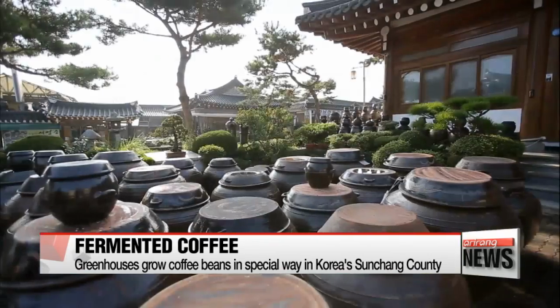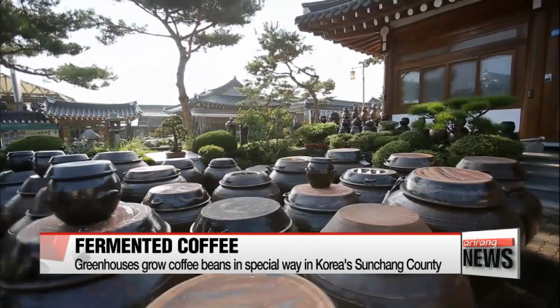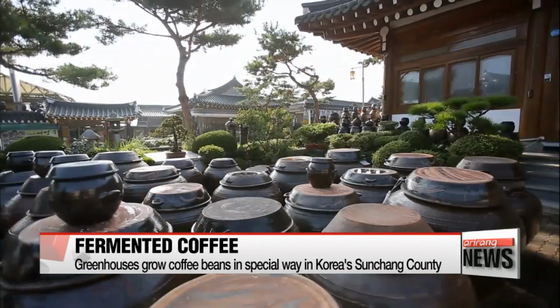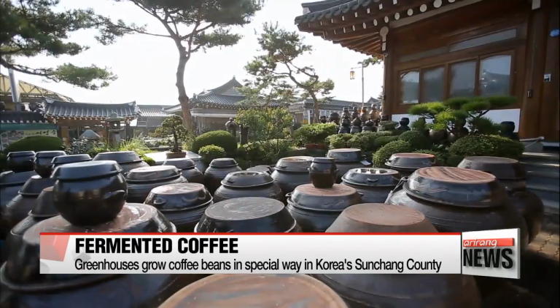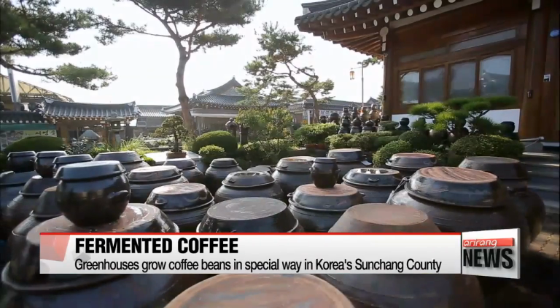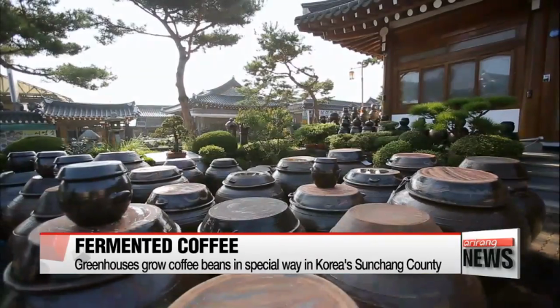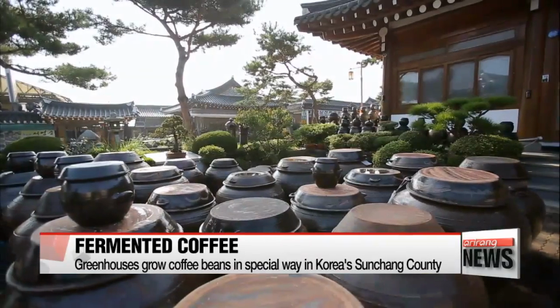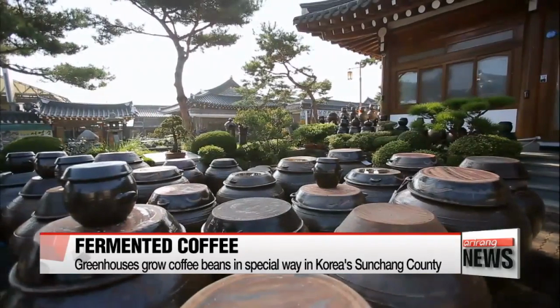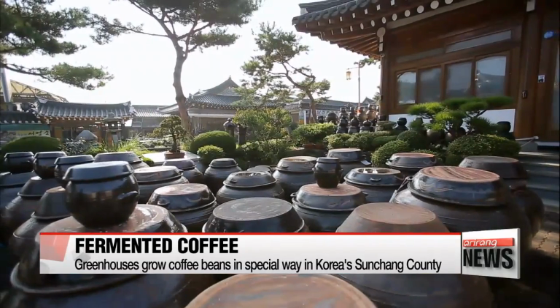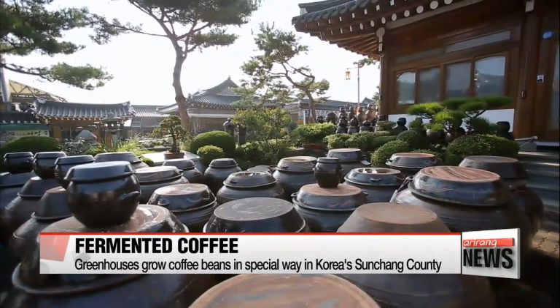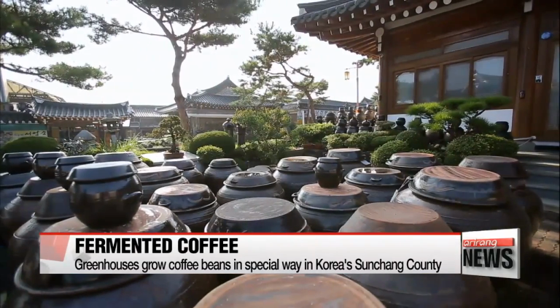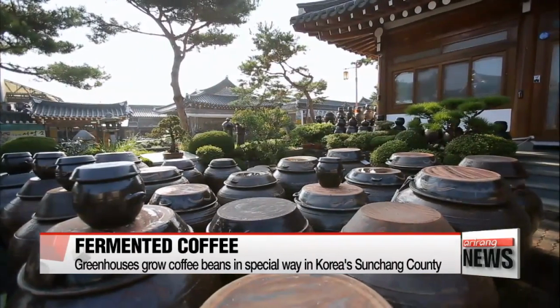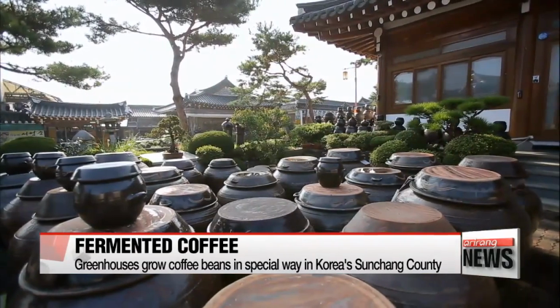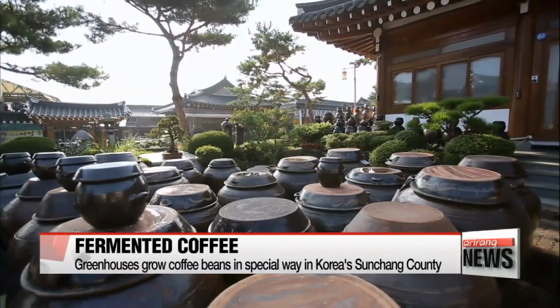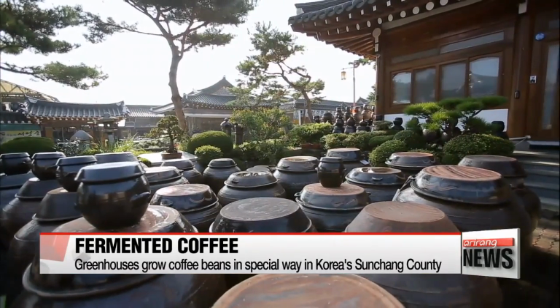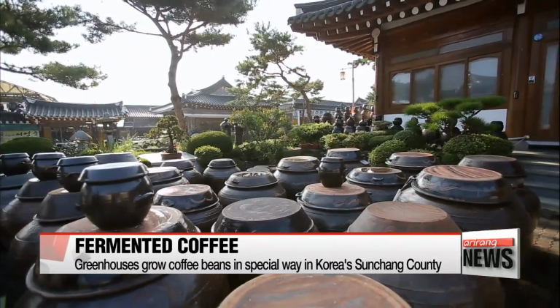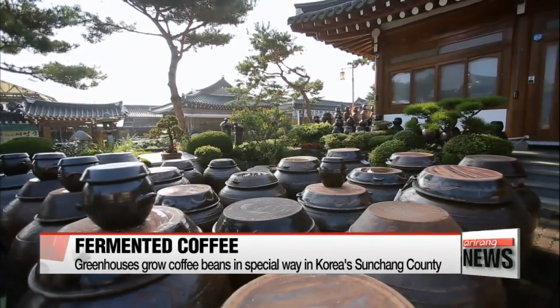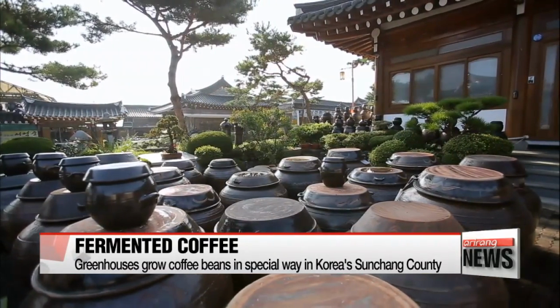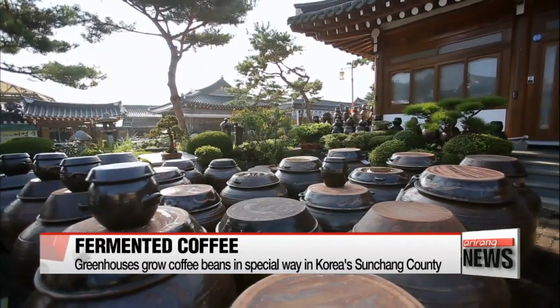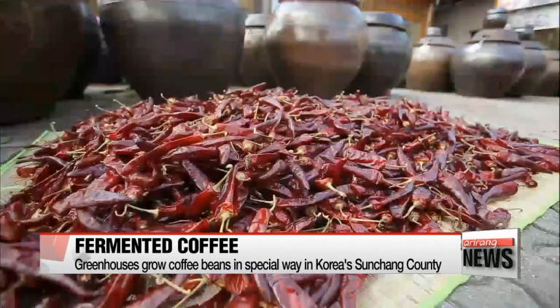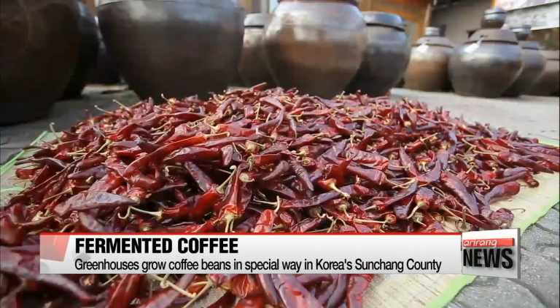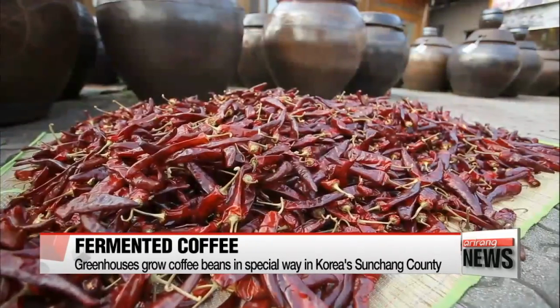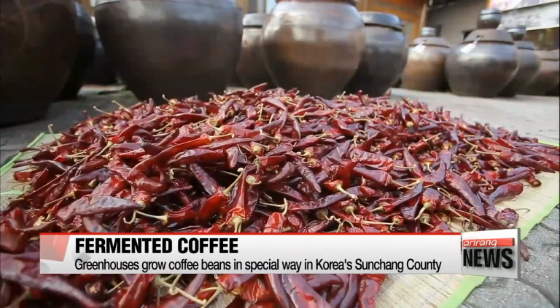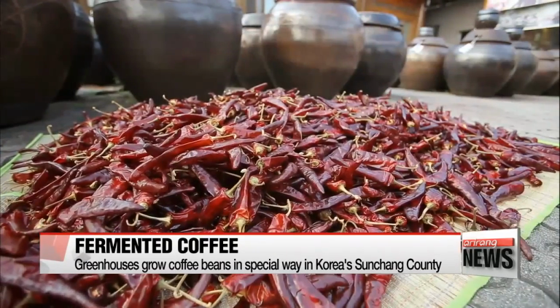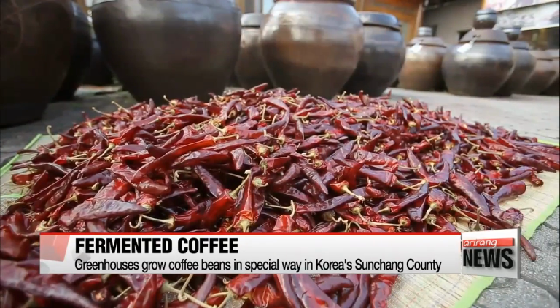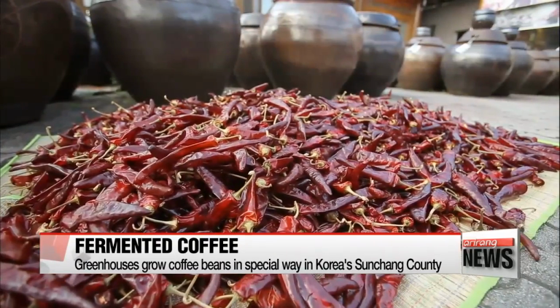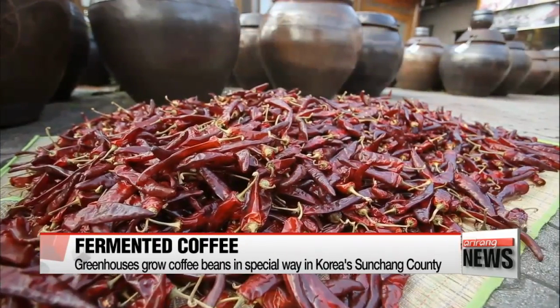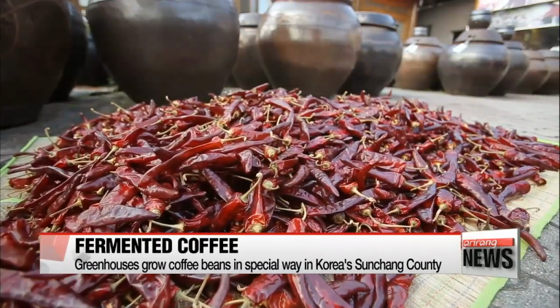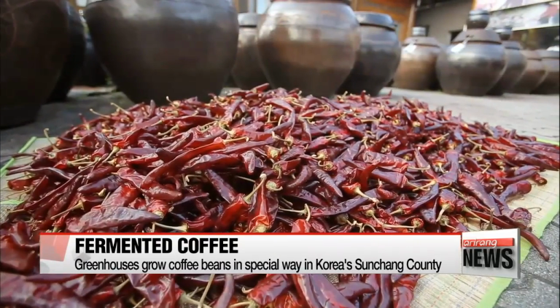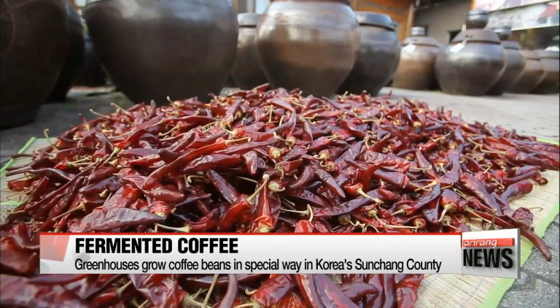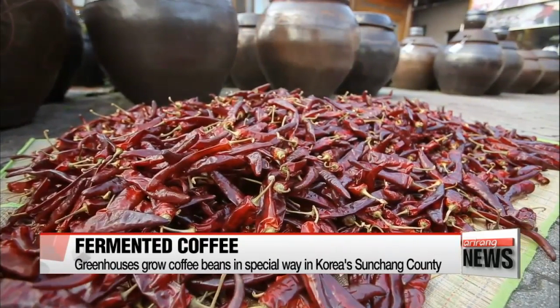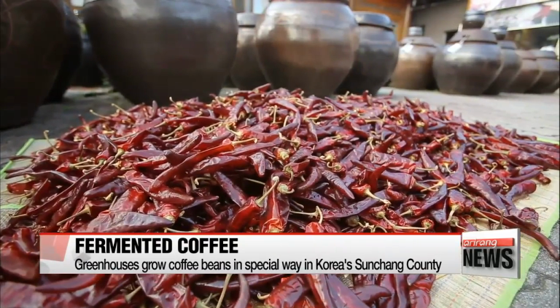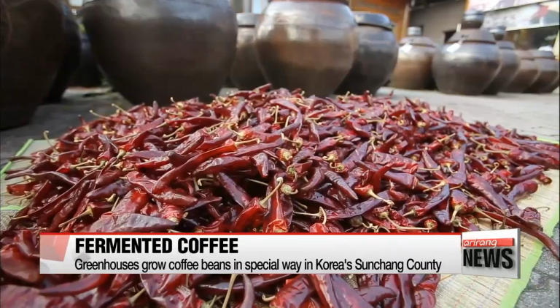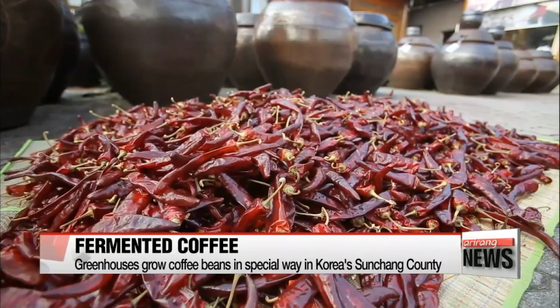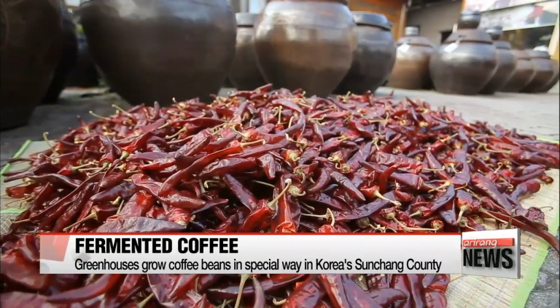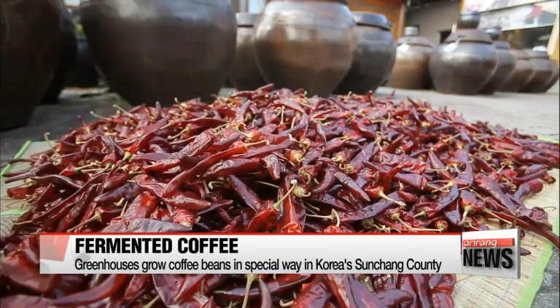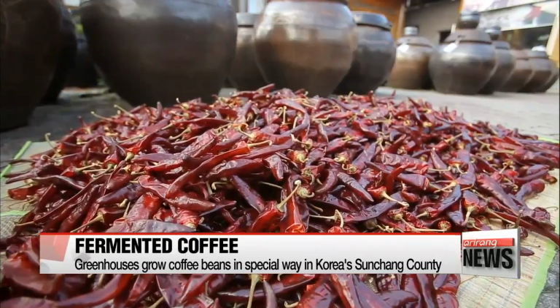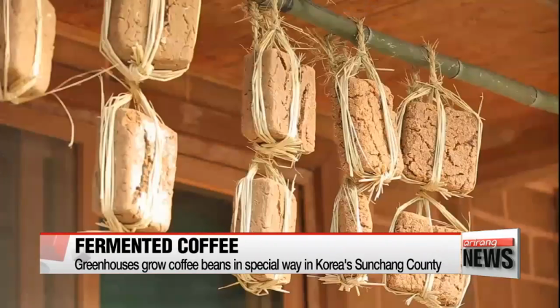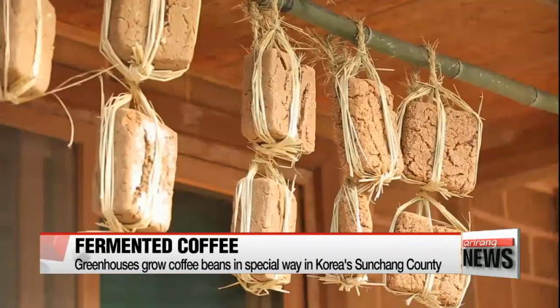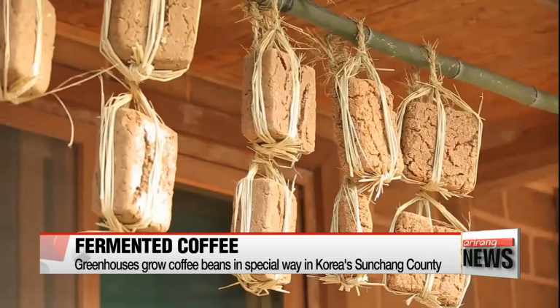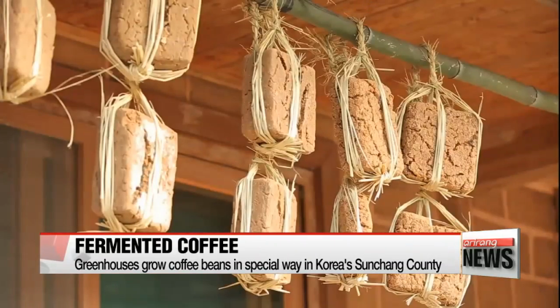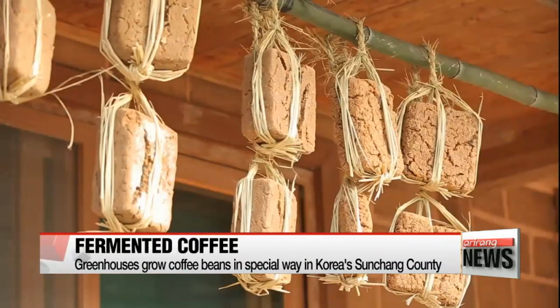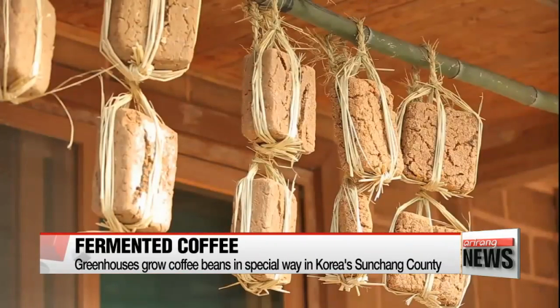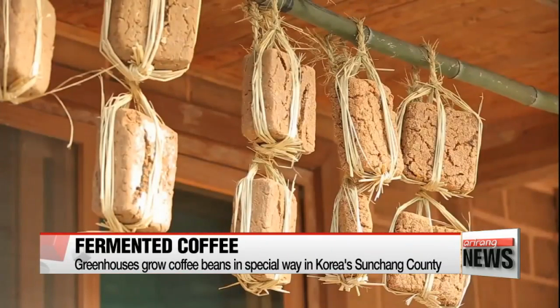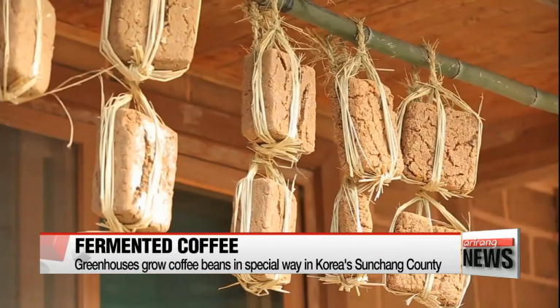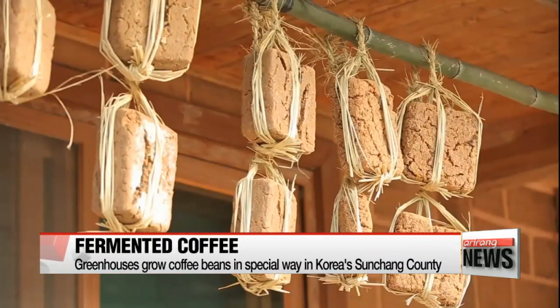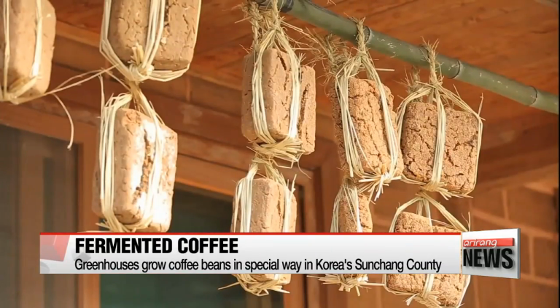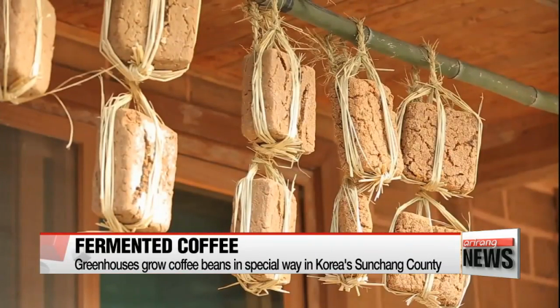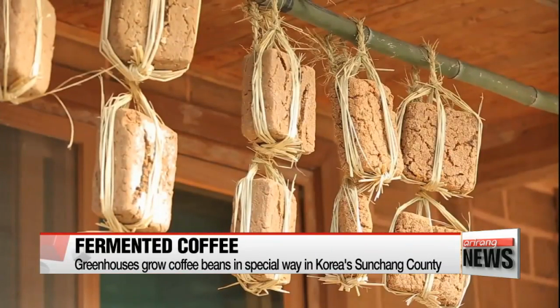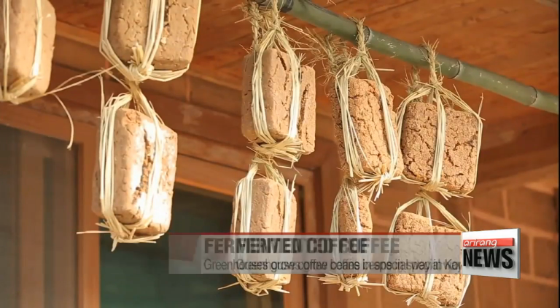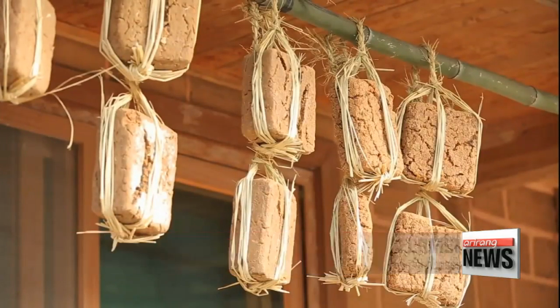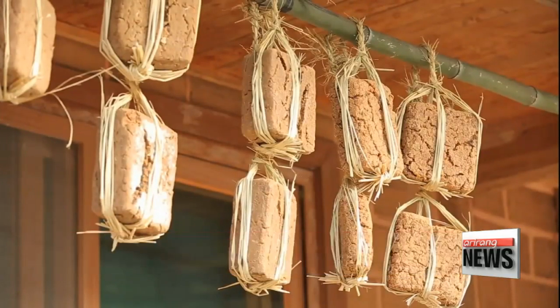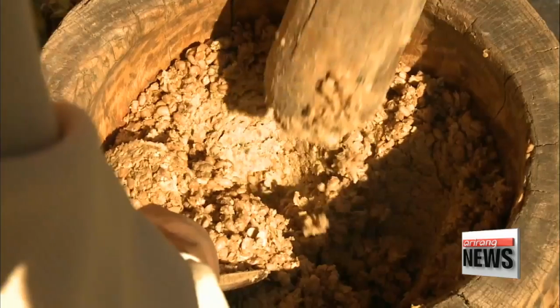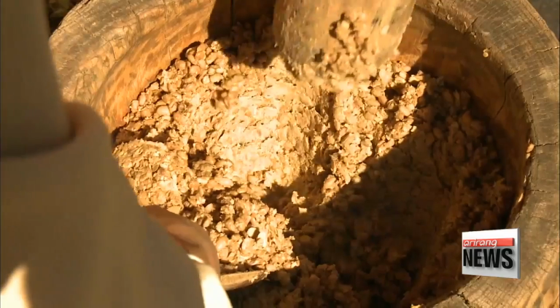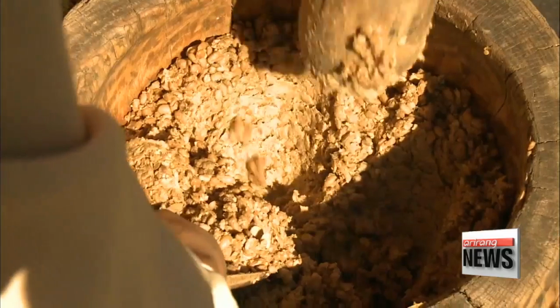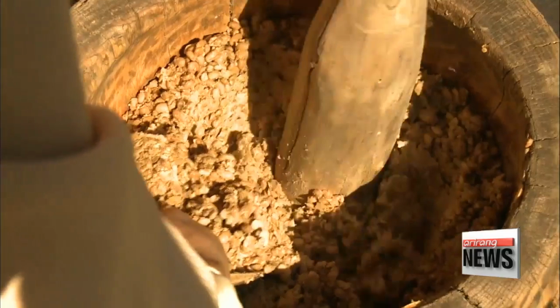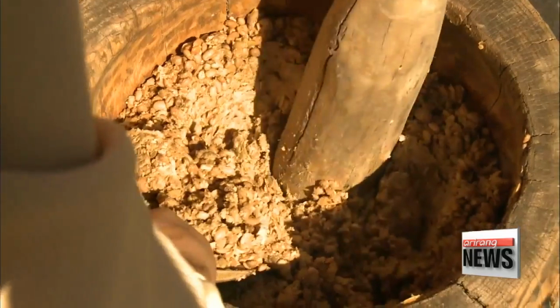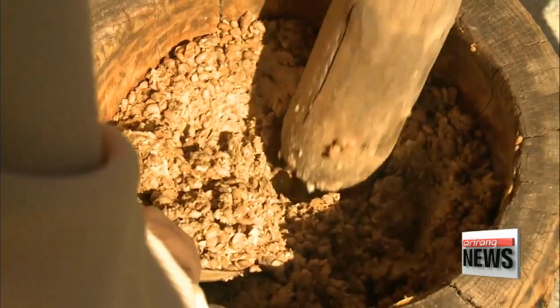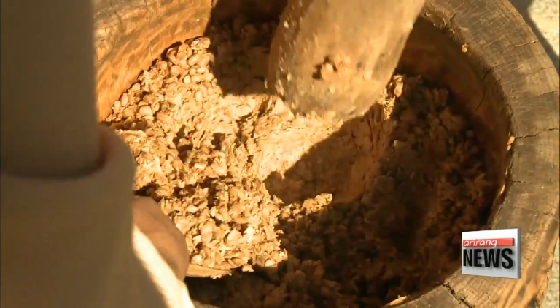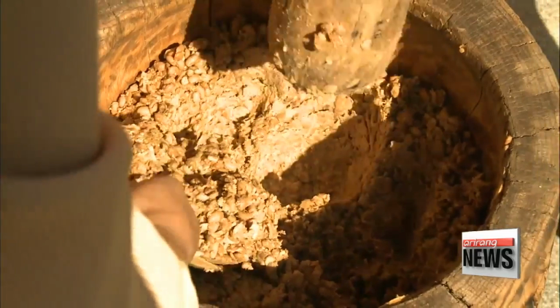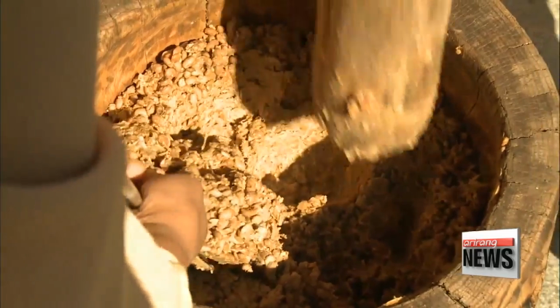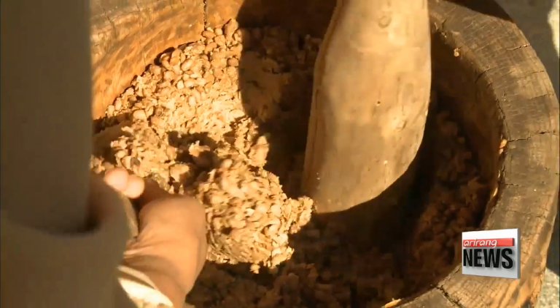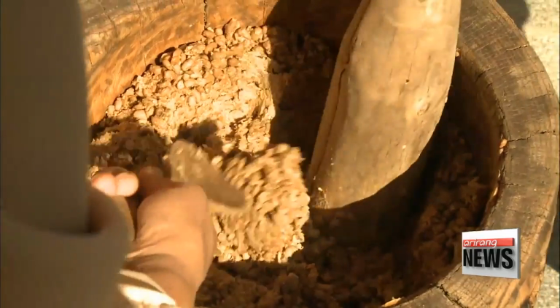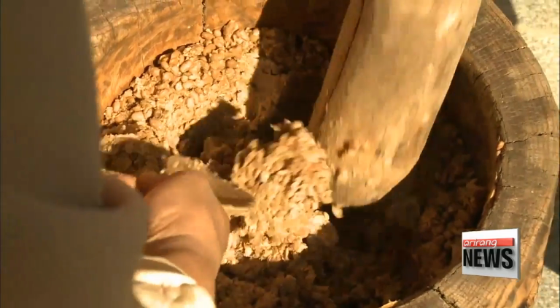After all, Sunchang is most famous for its red pepper and soybean pastes. They've just brought that fermentation method into the coffee game.